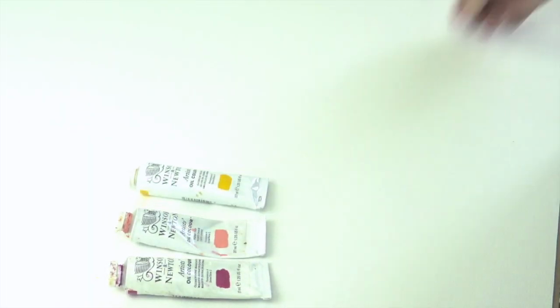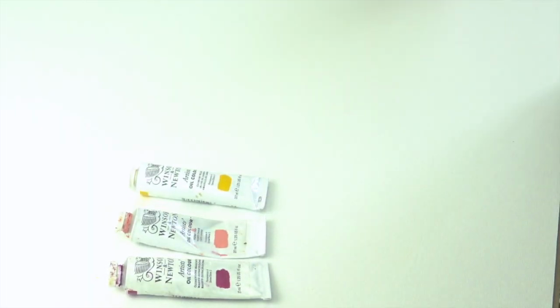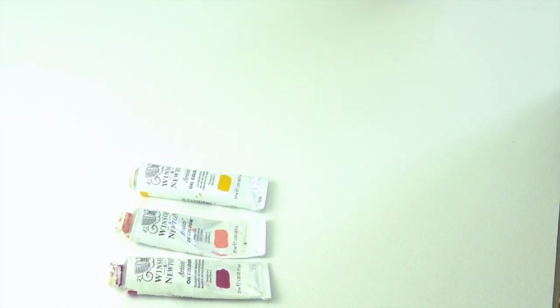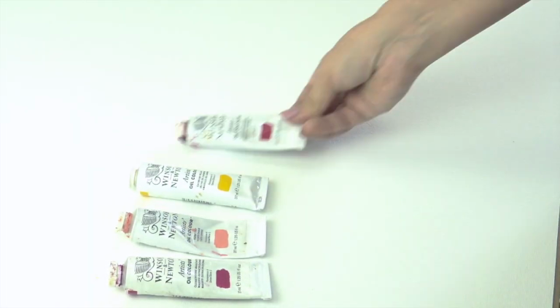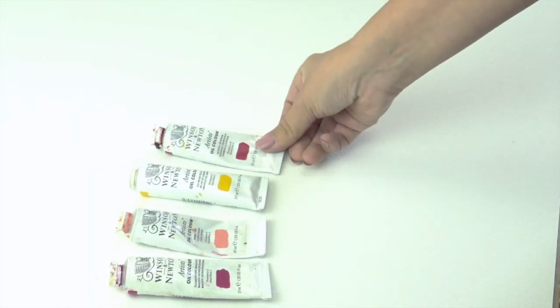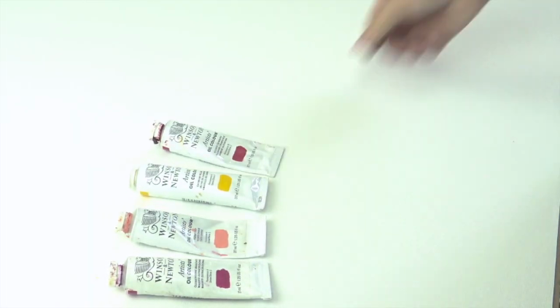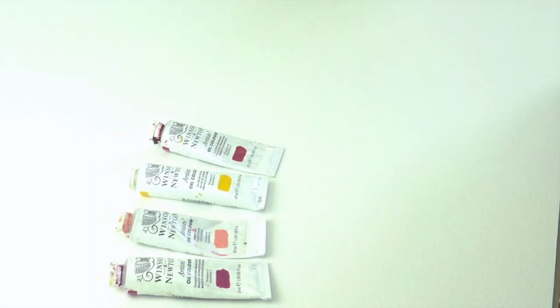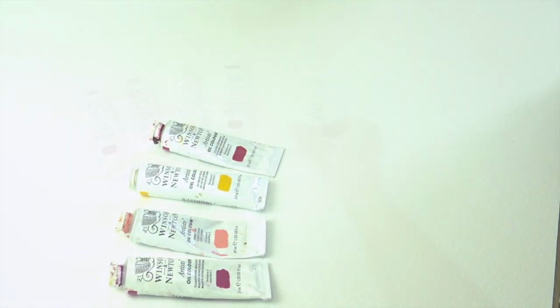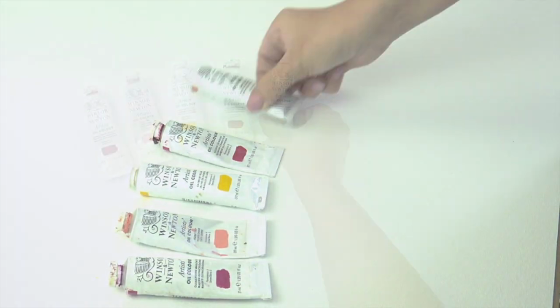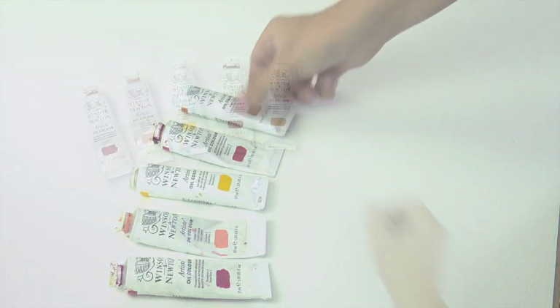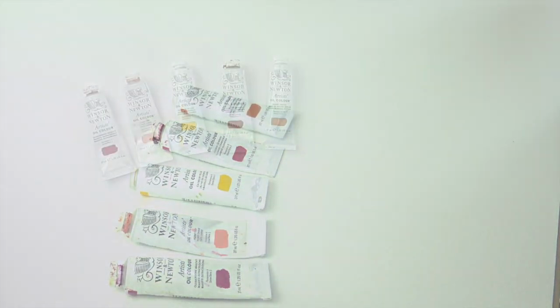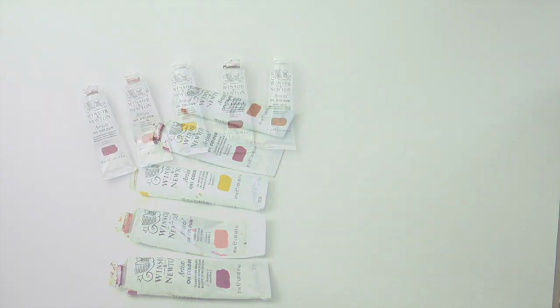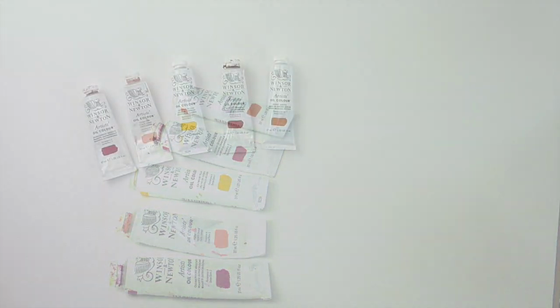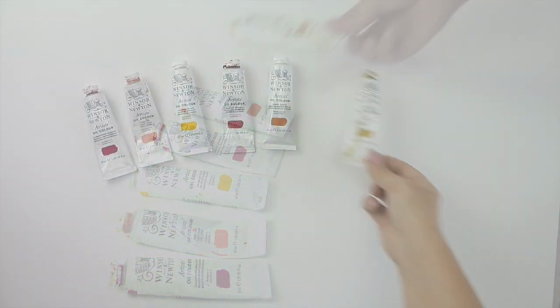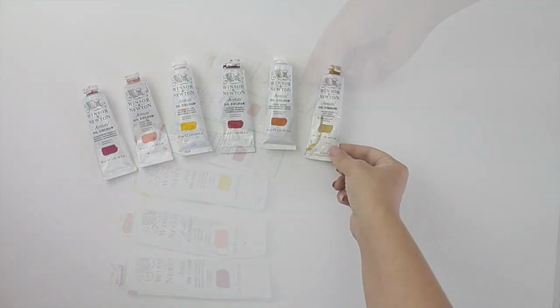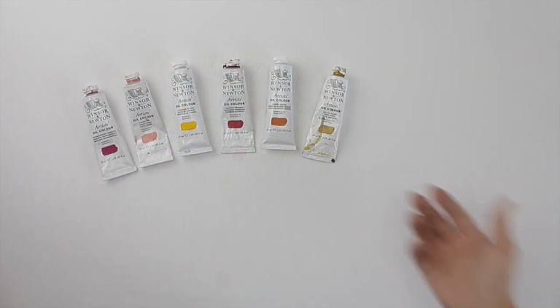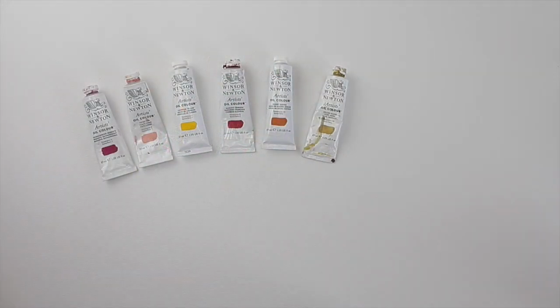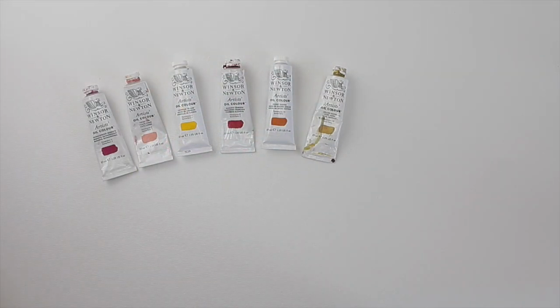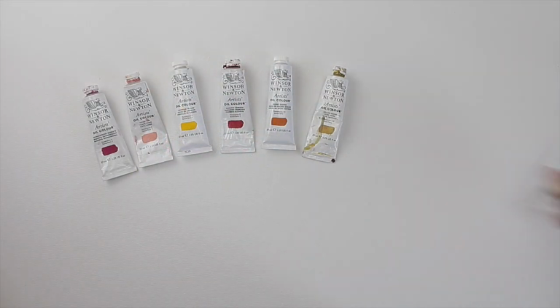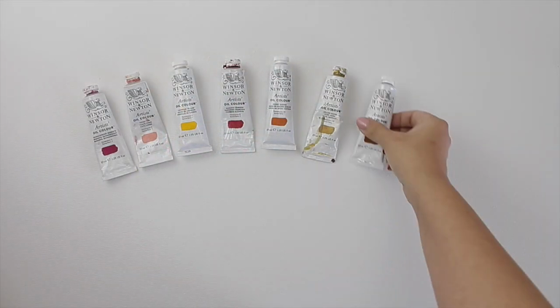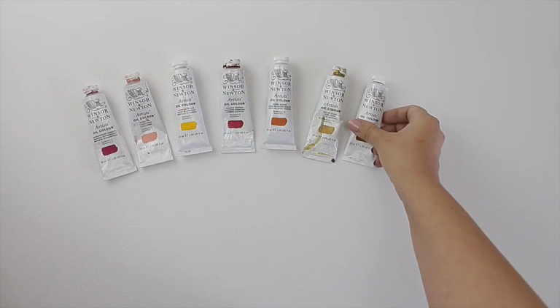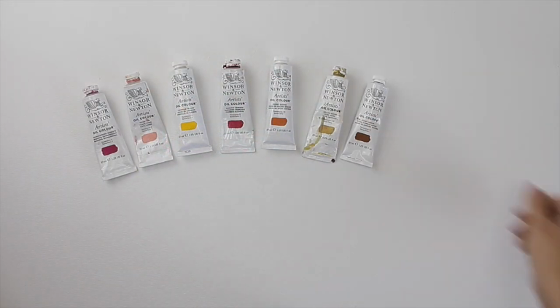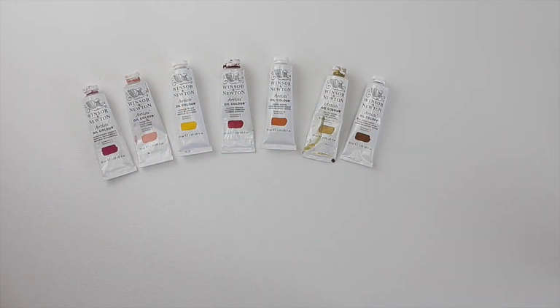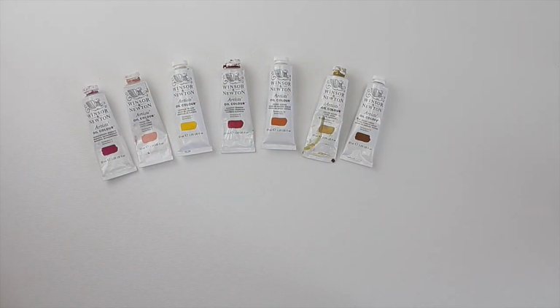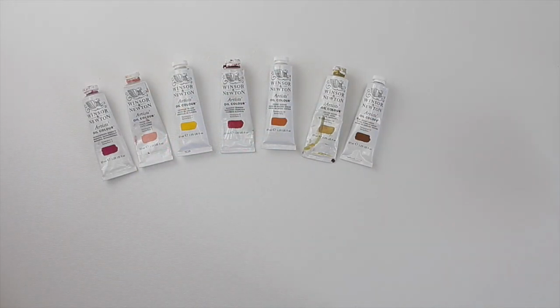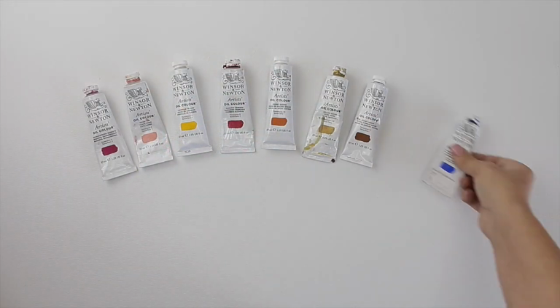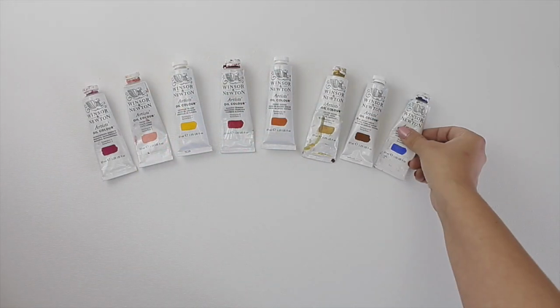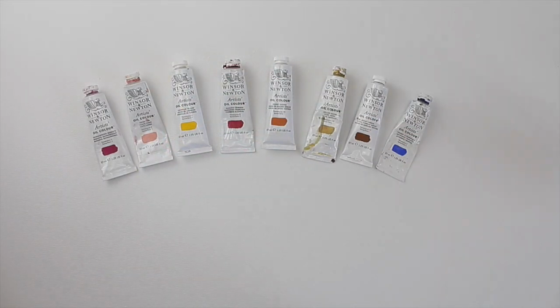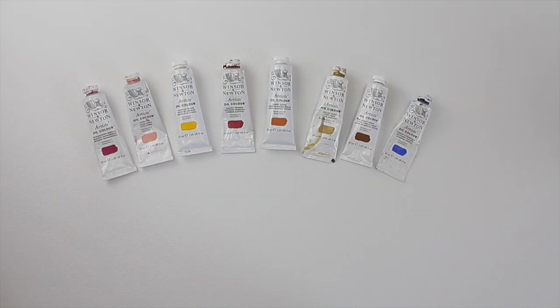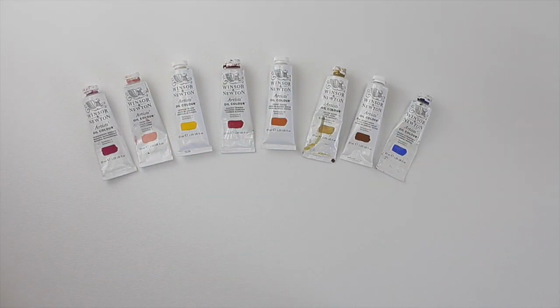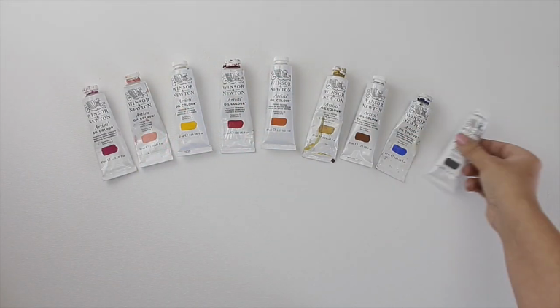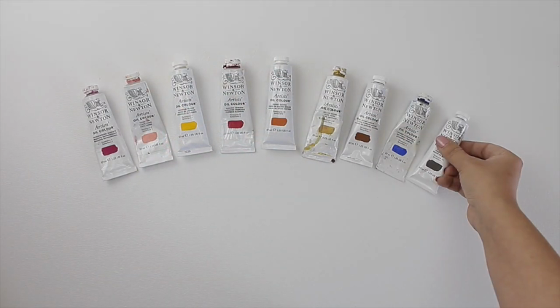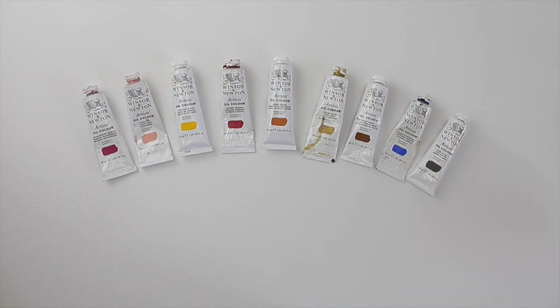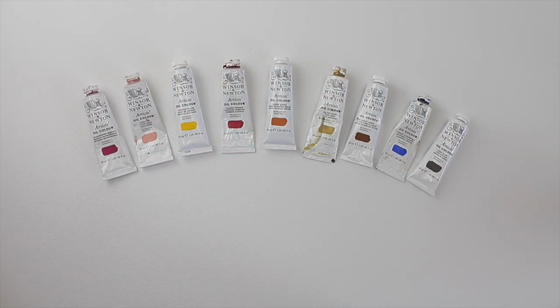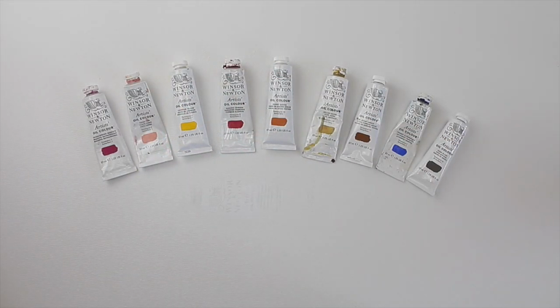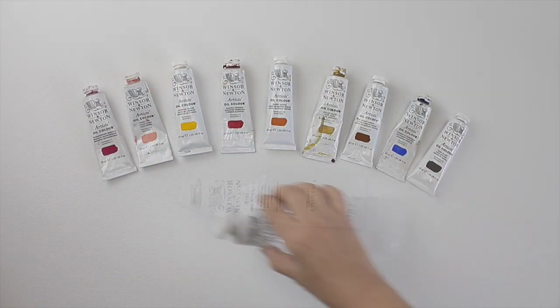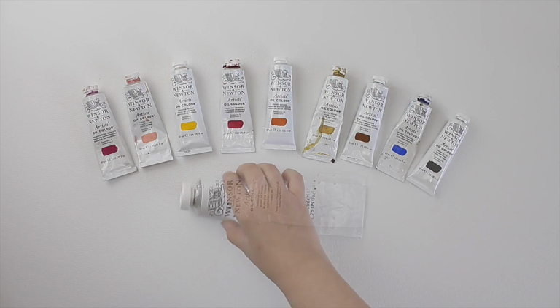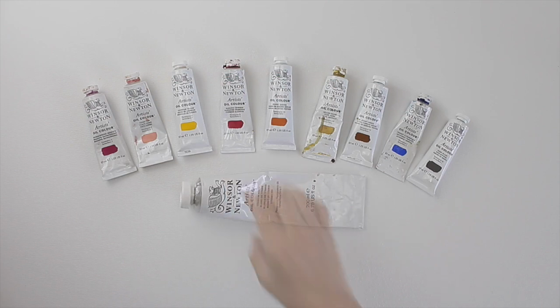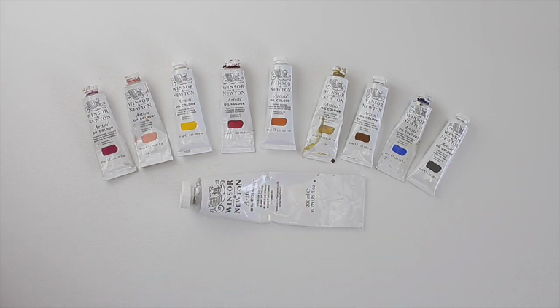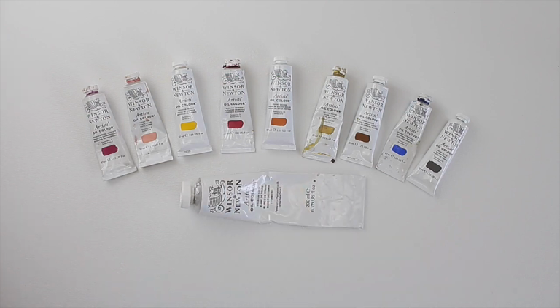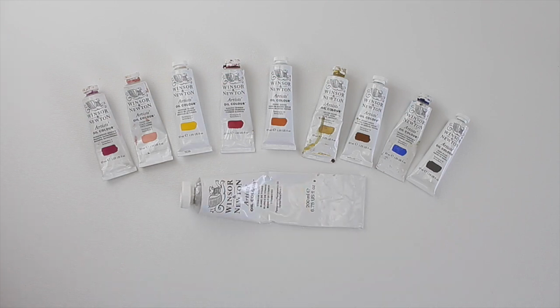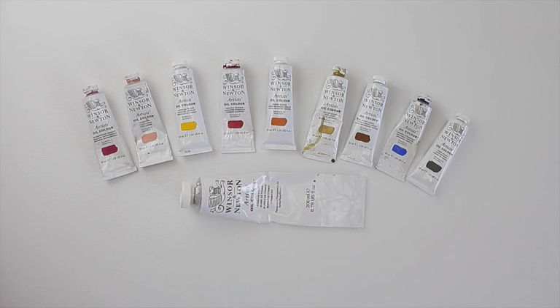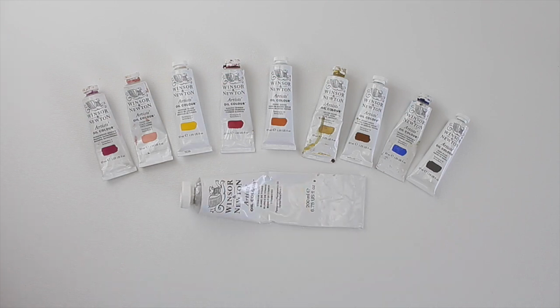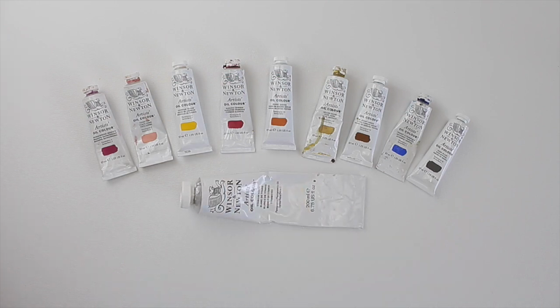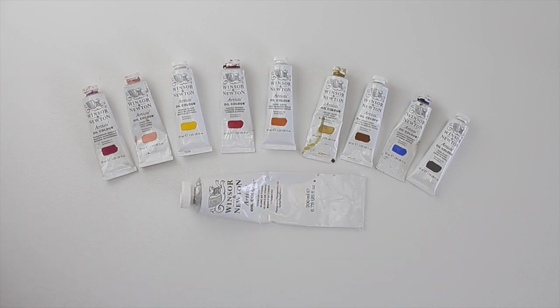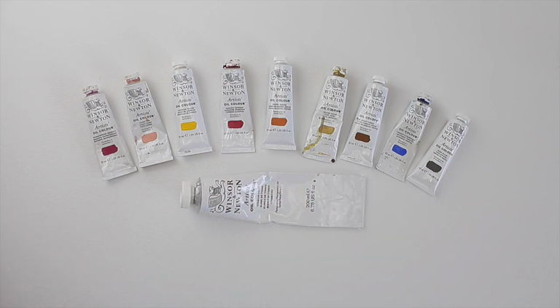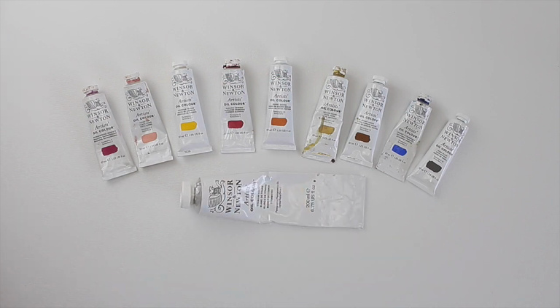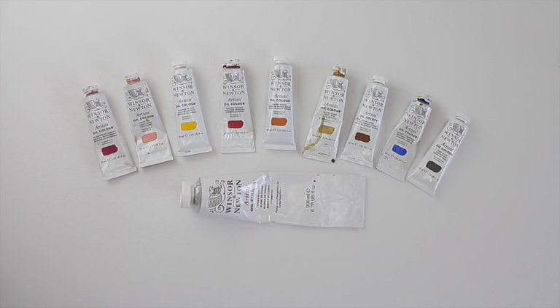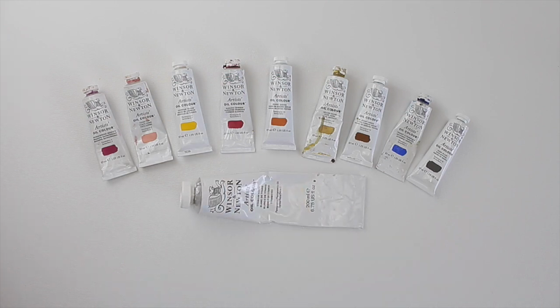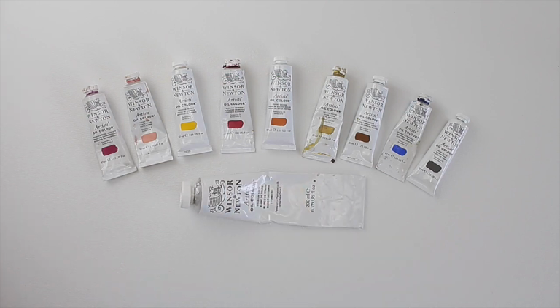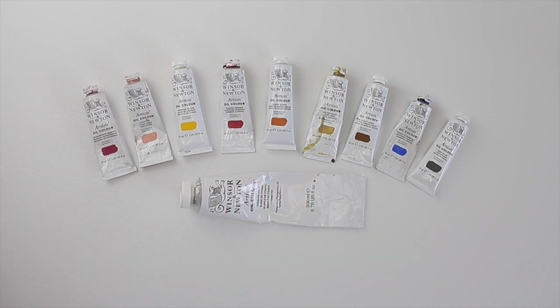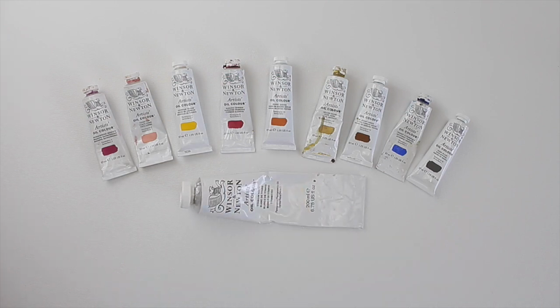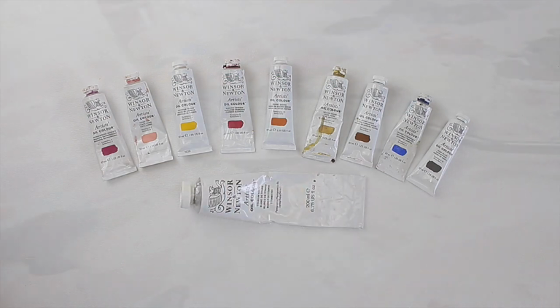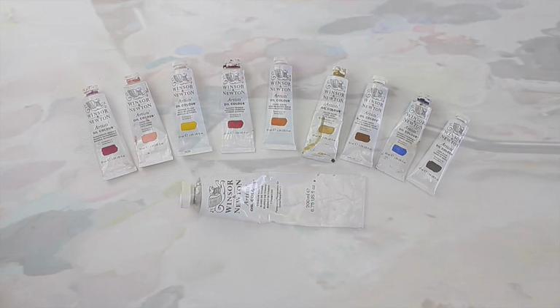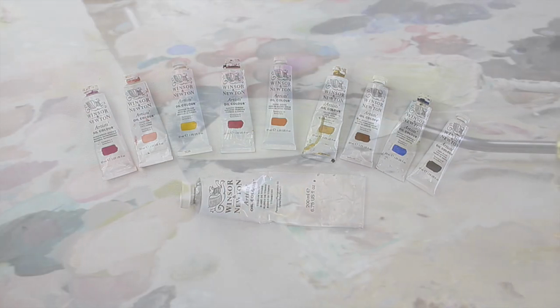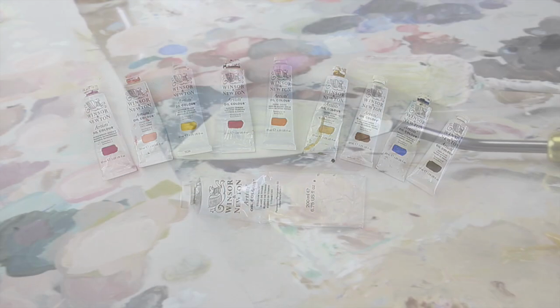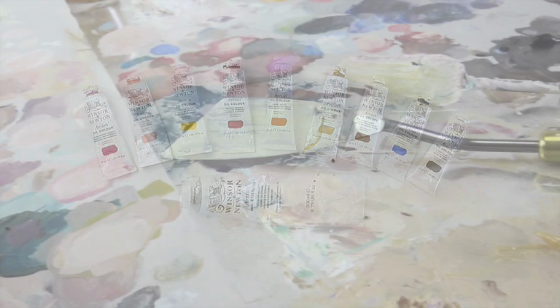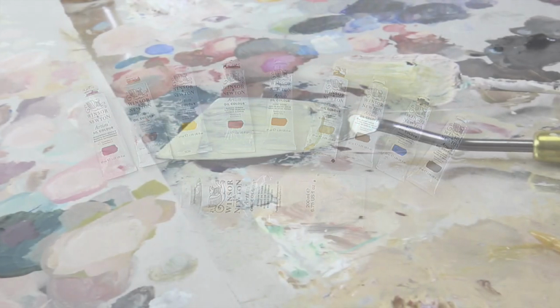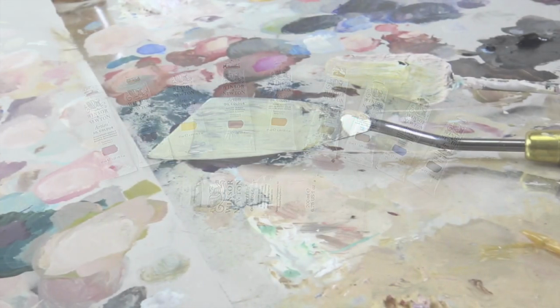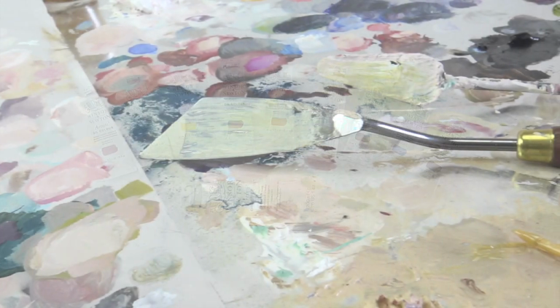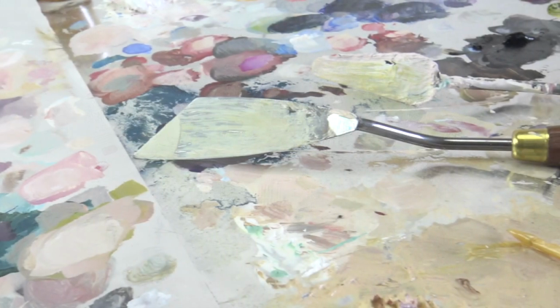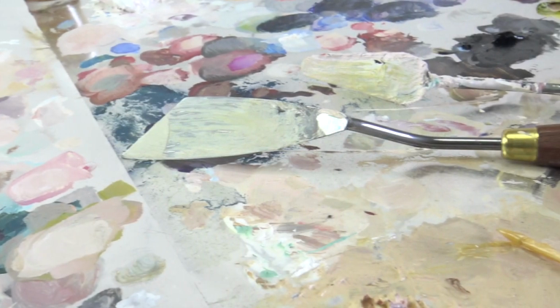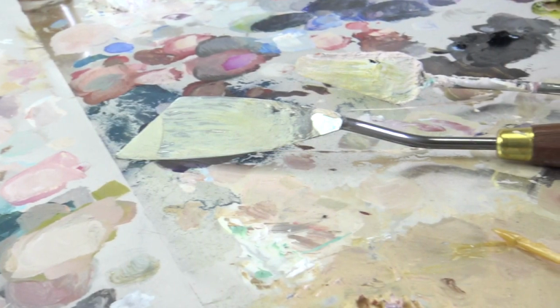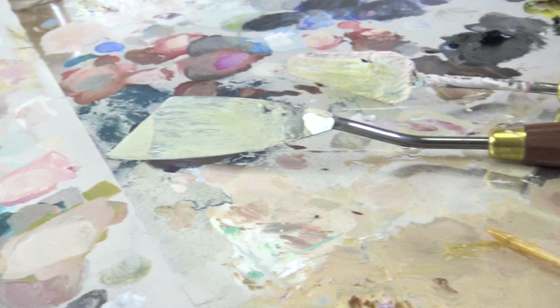Before I get started, you can find the full list of materials I have used for this painting down in the description box.